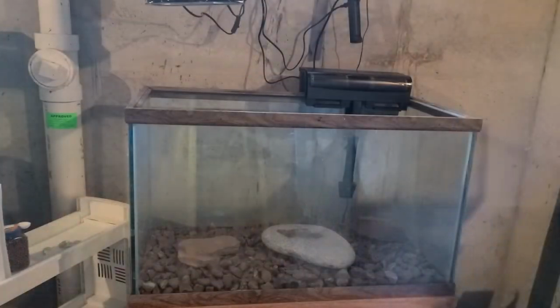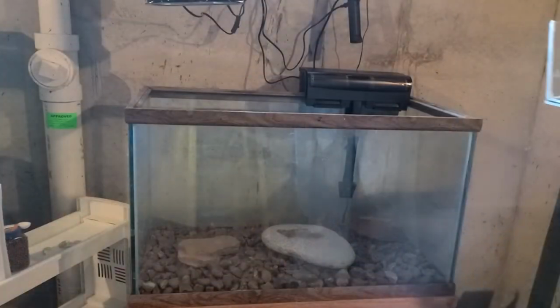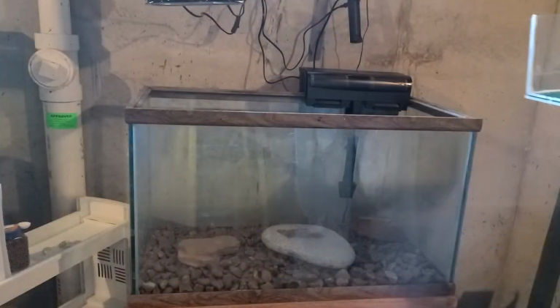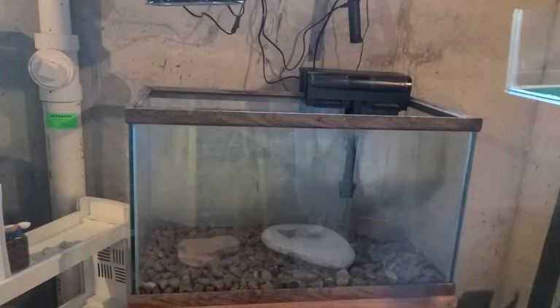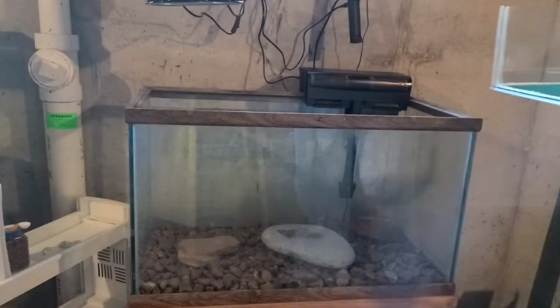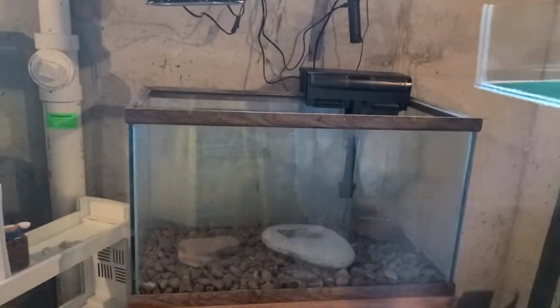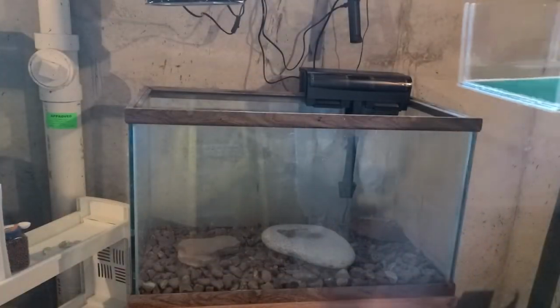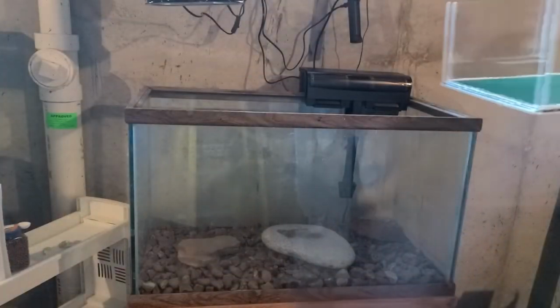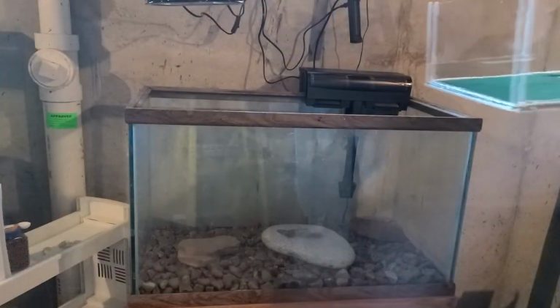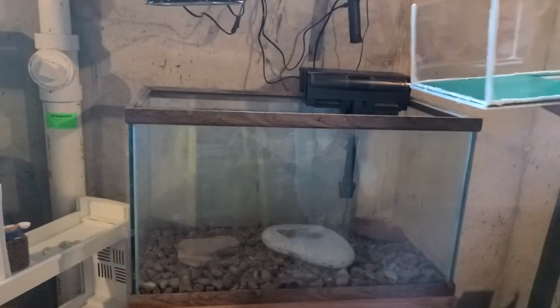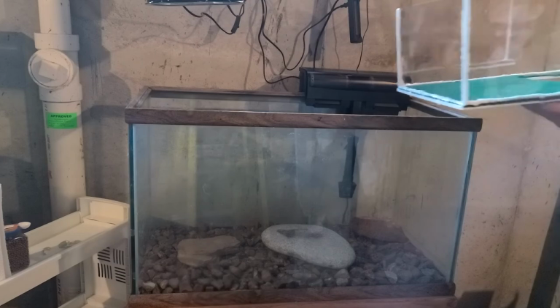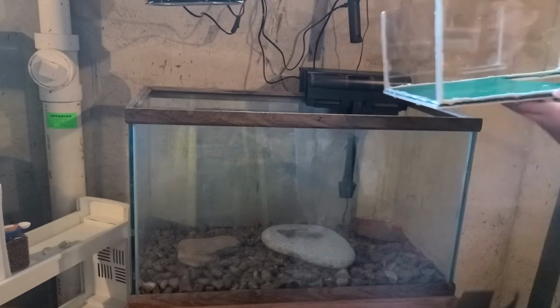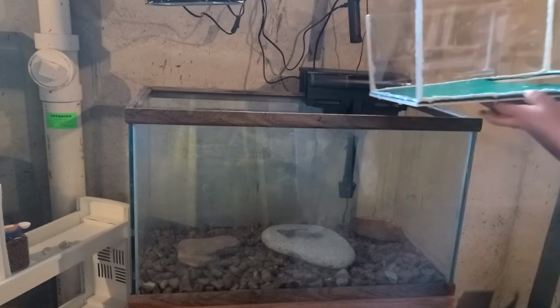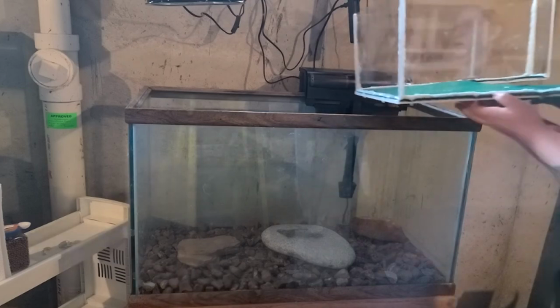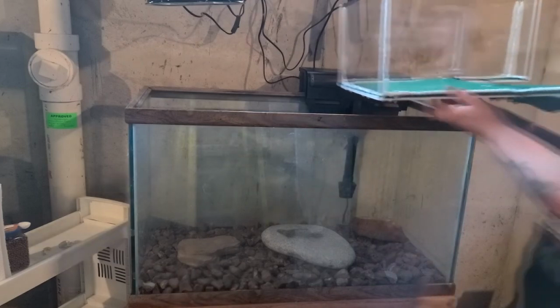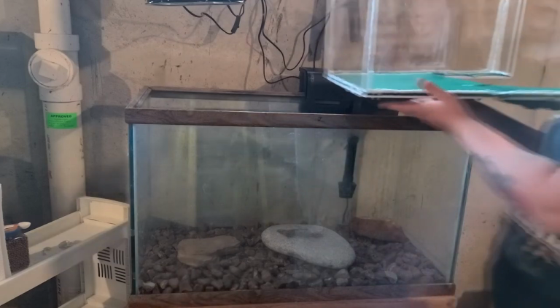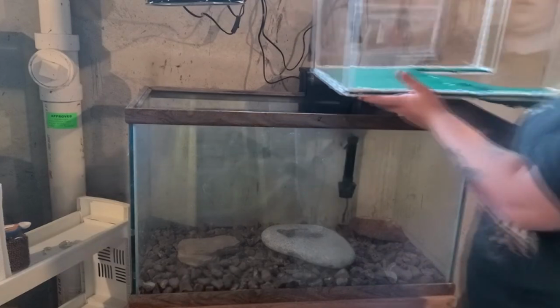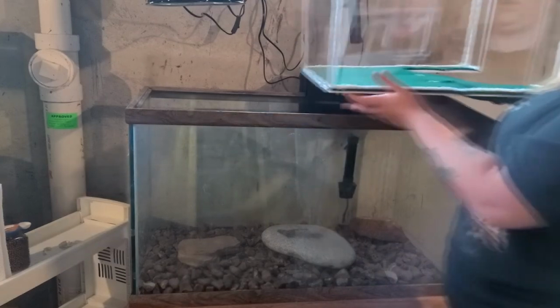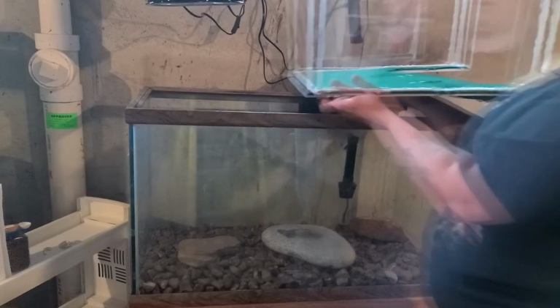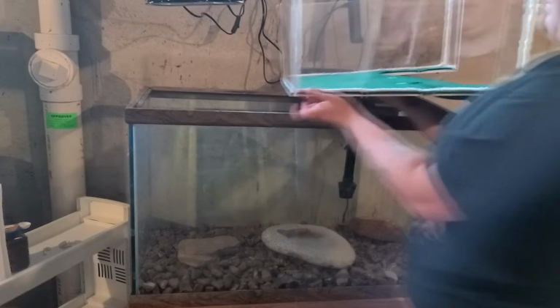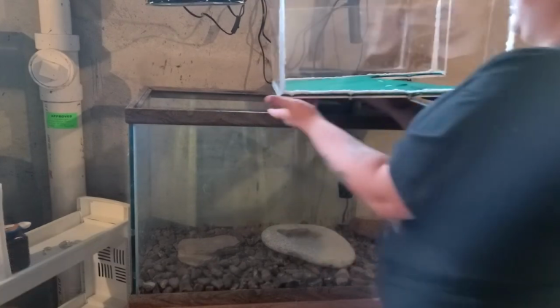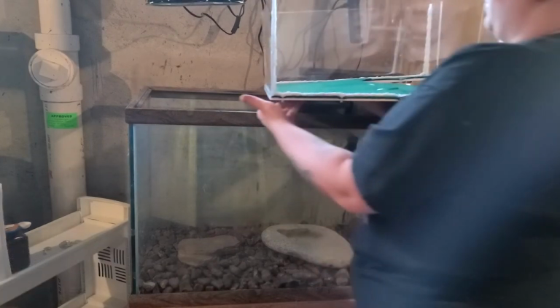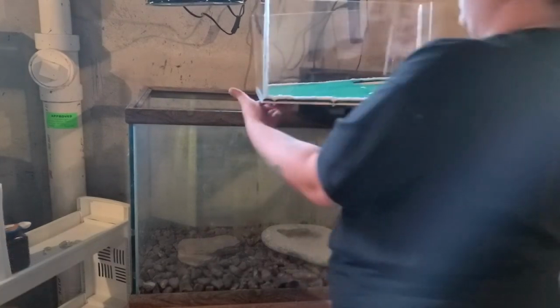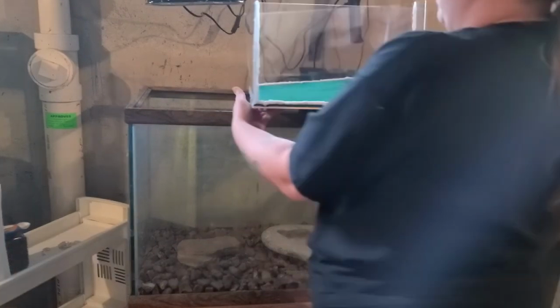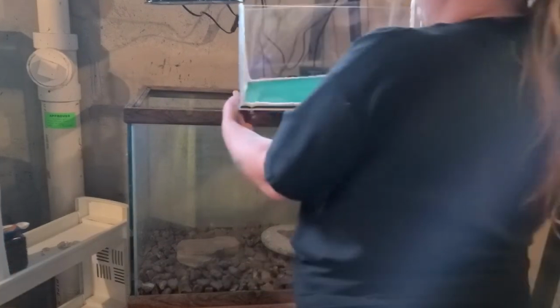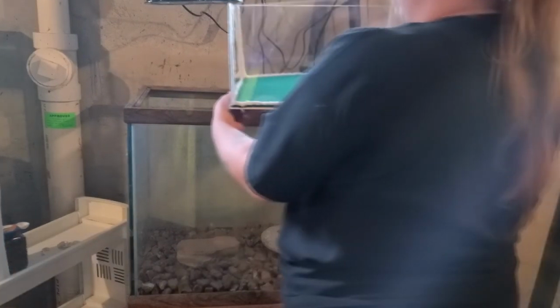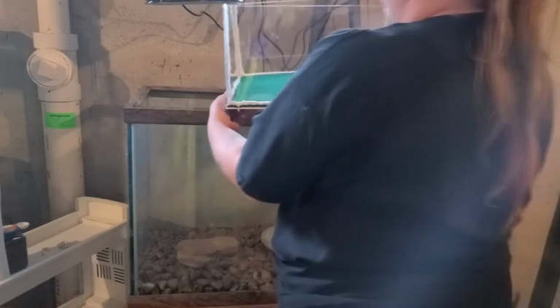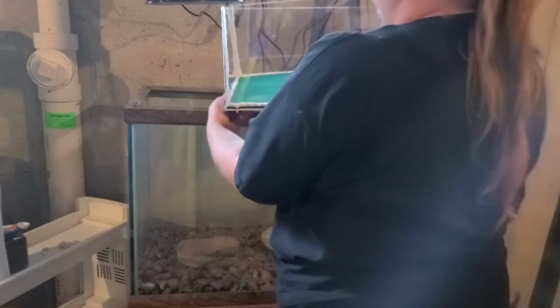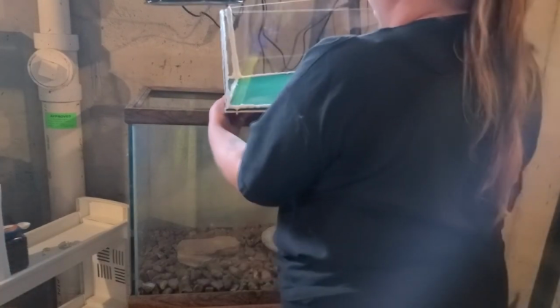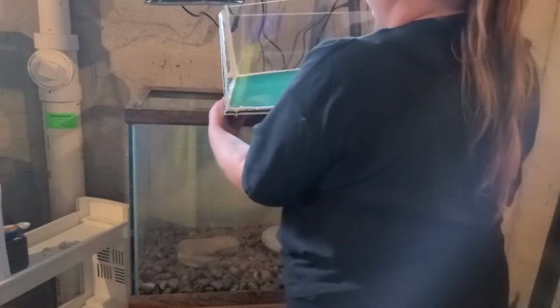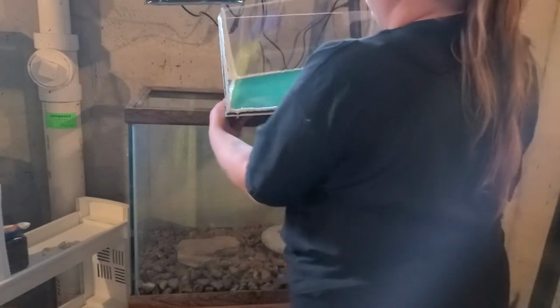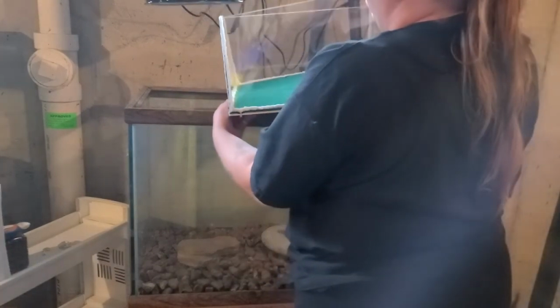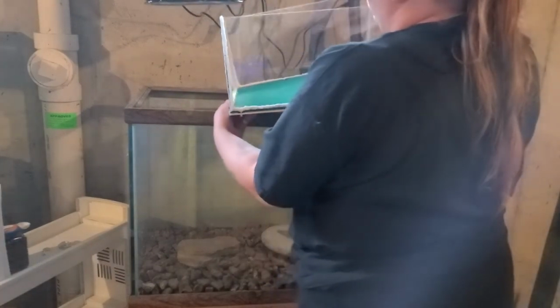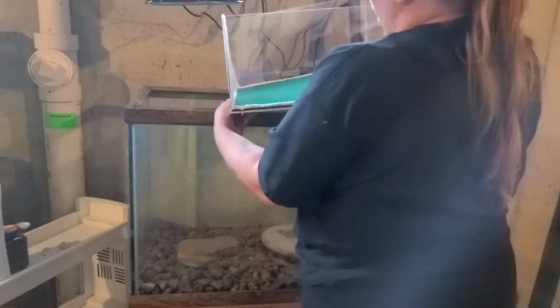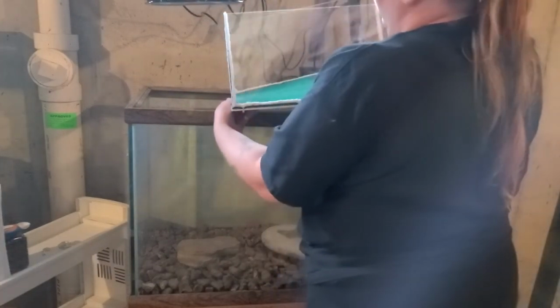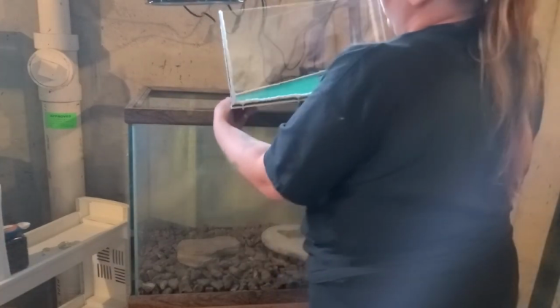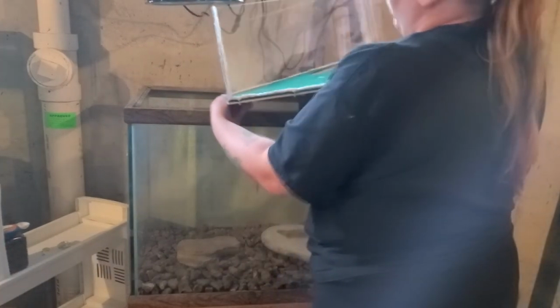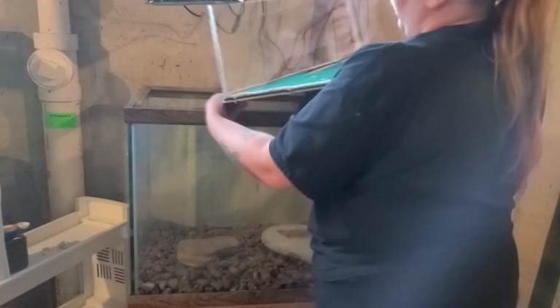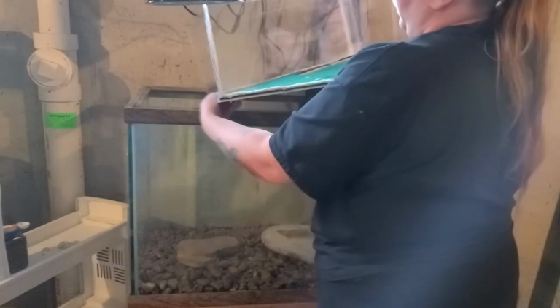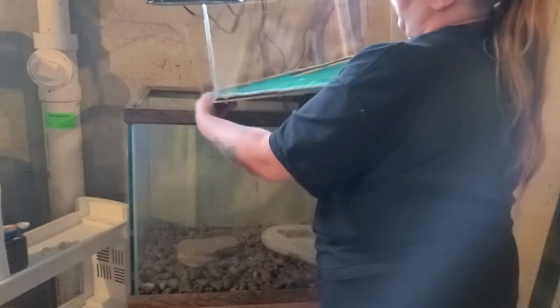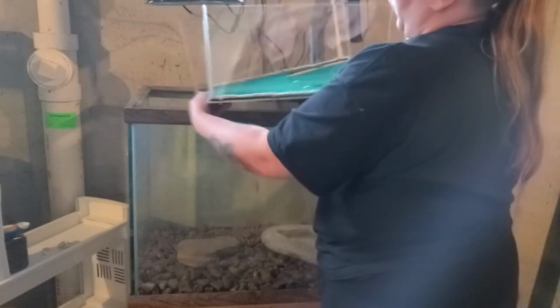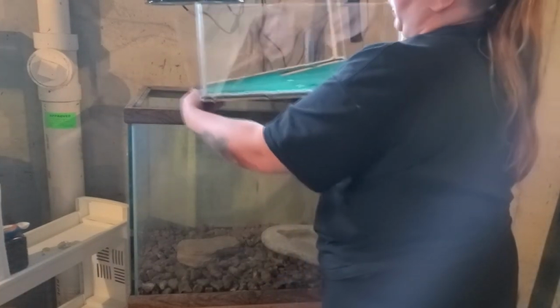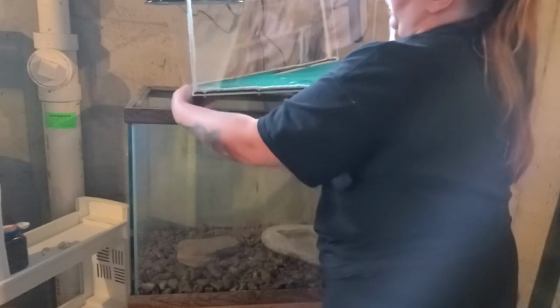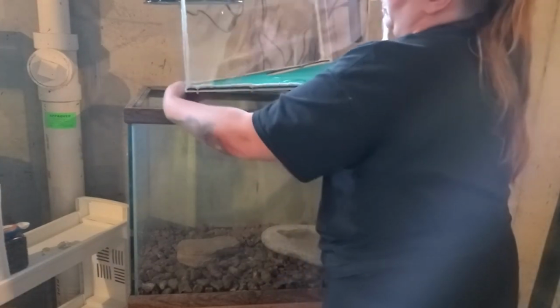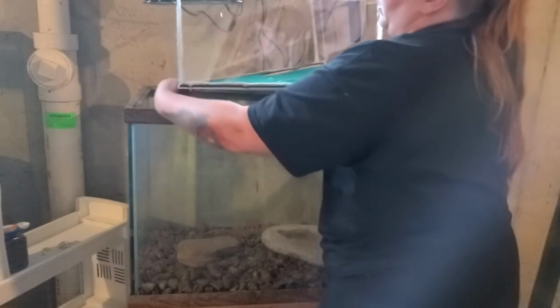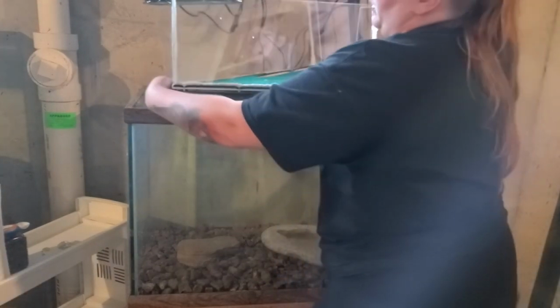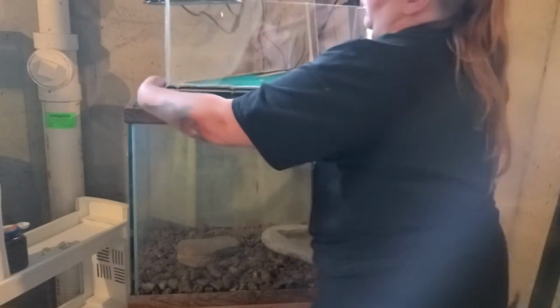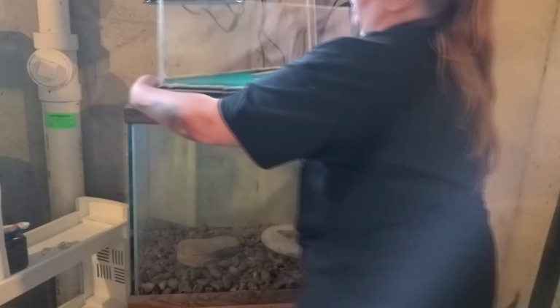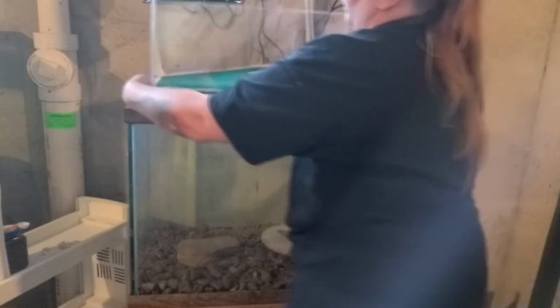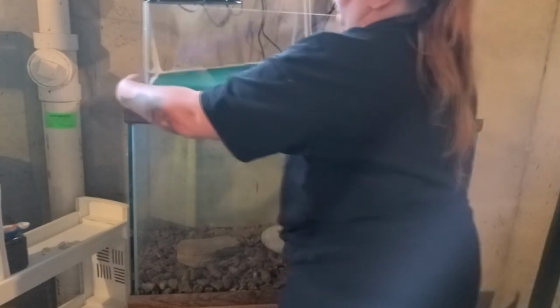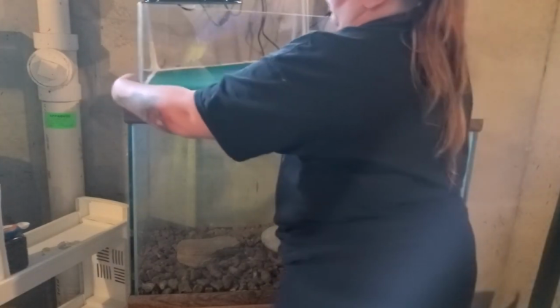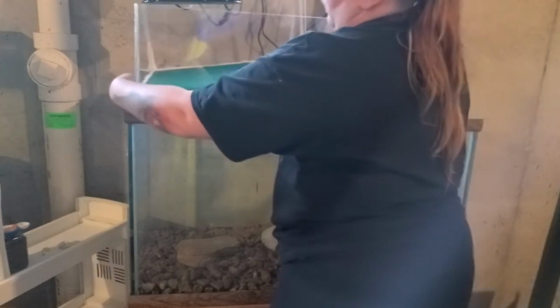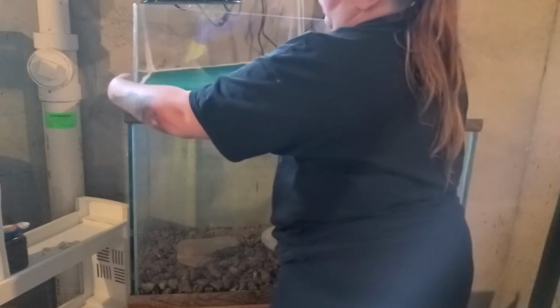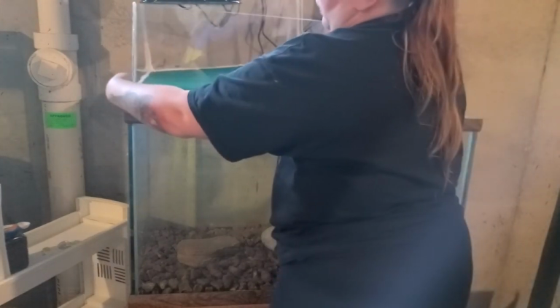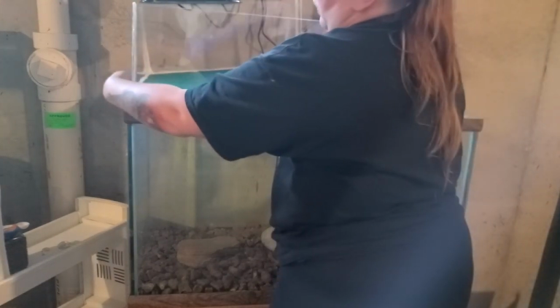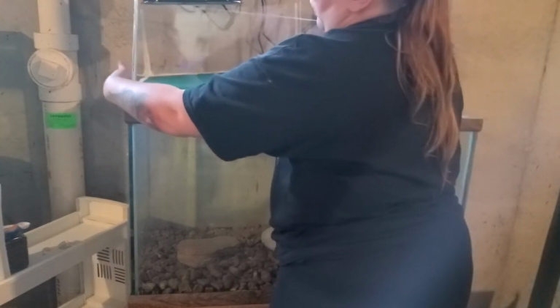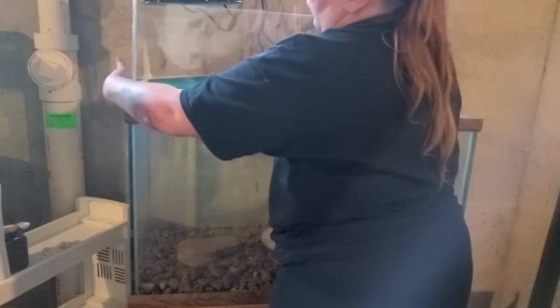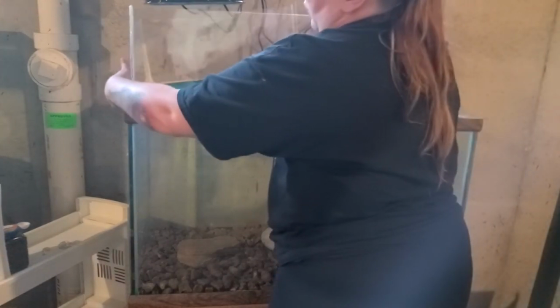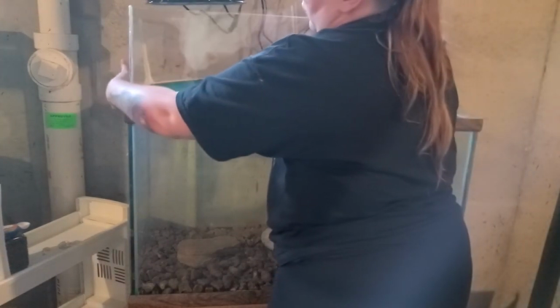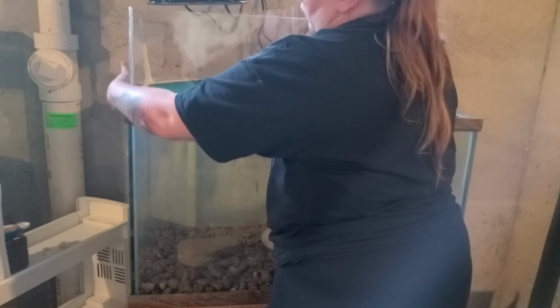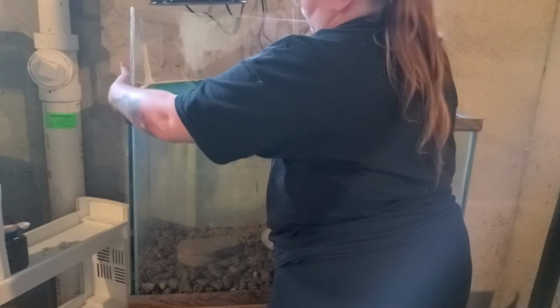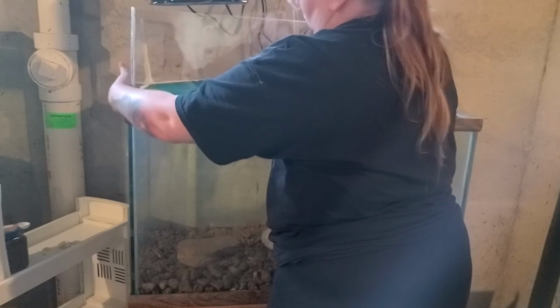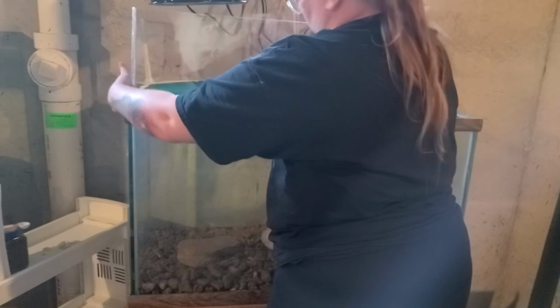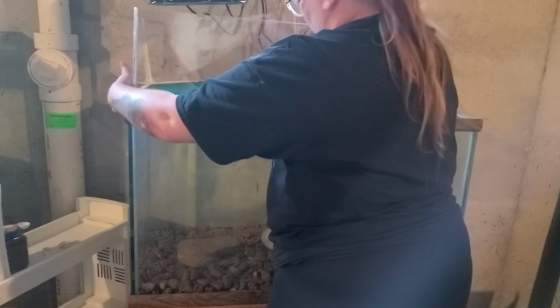After 48 hours of waiting, the basking area was finally dry and ready to set on top of the aquarium.